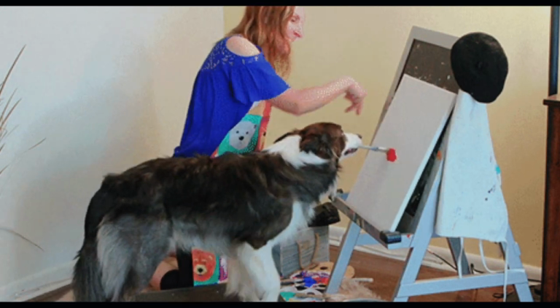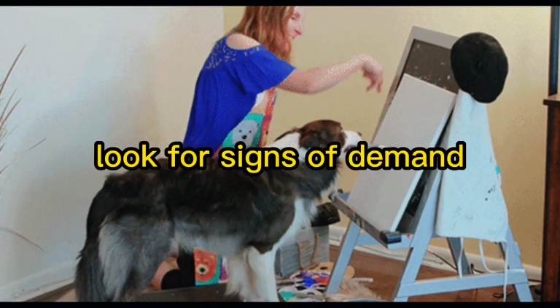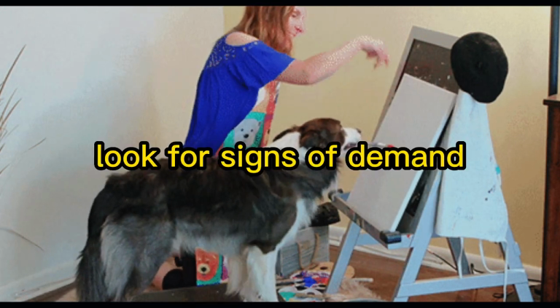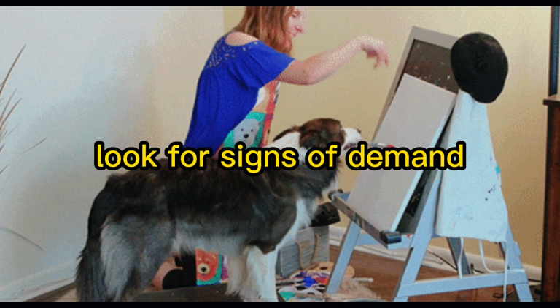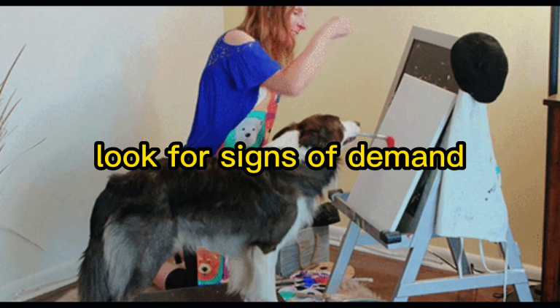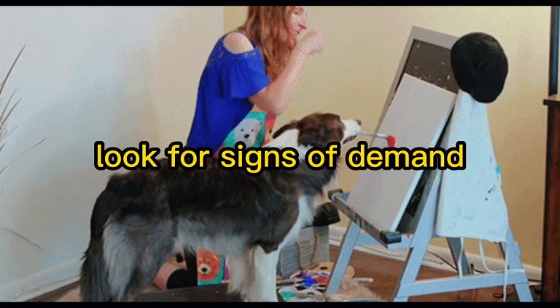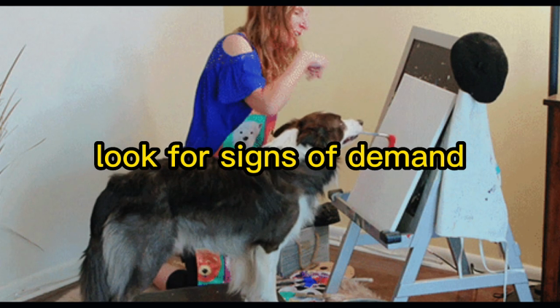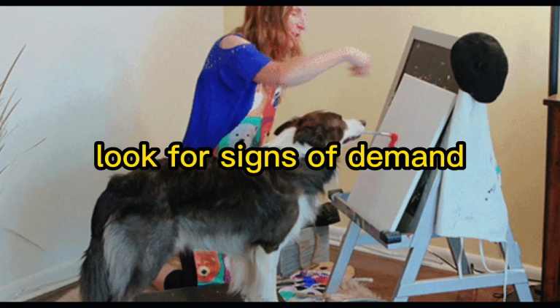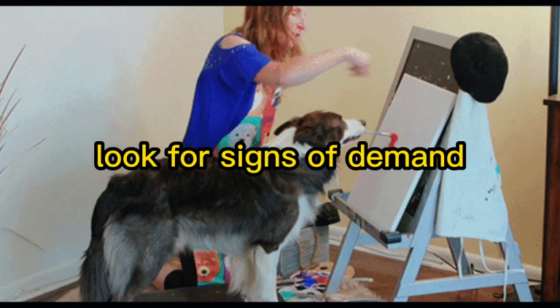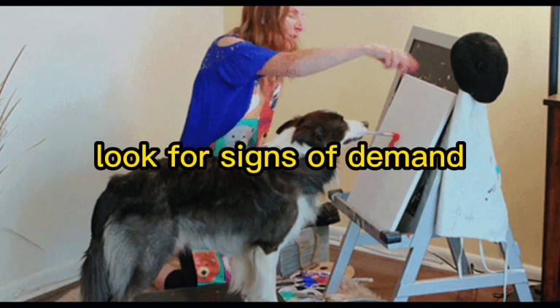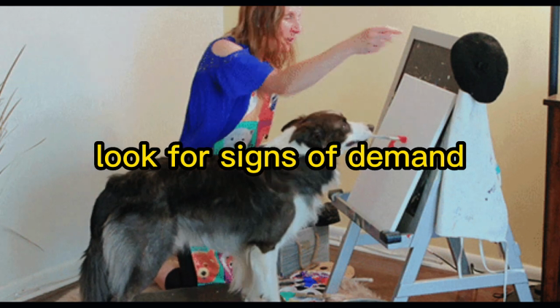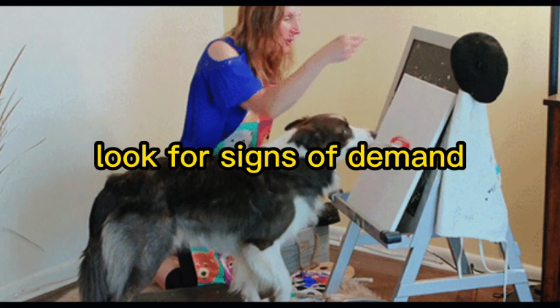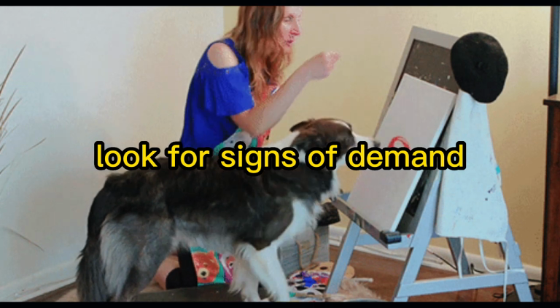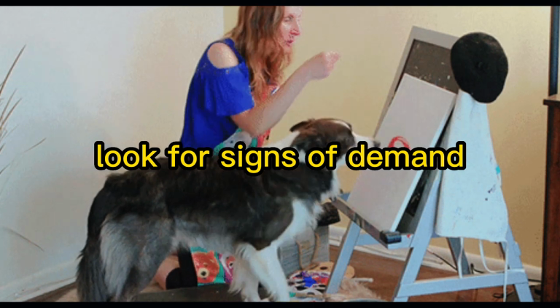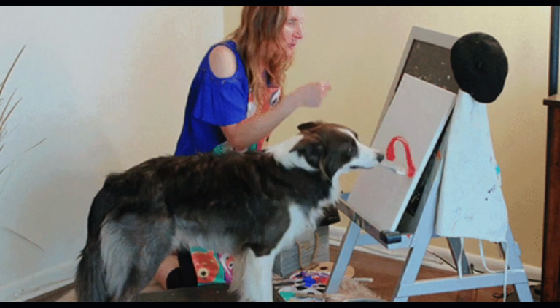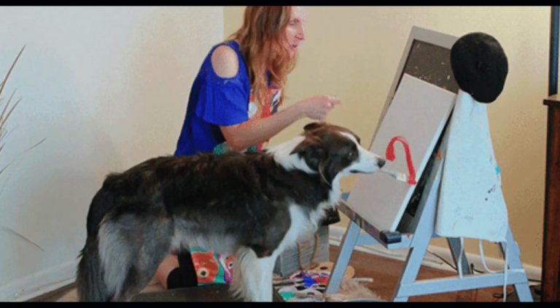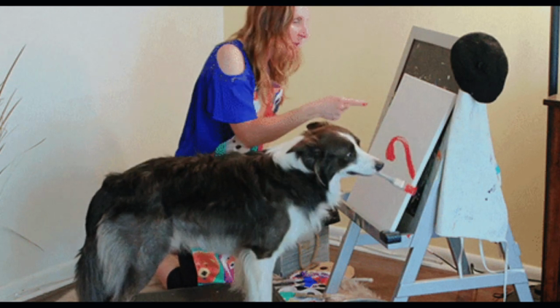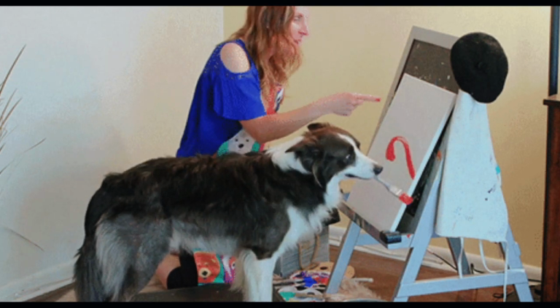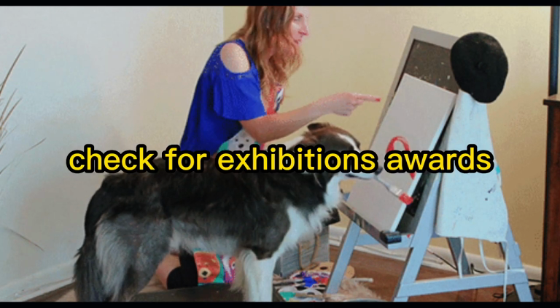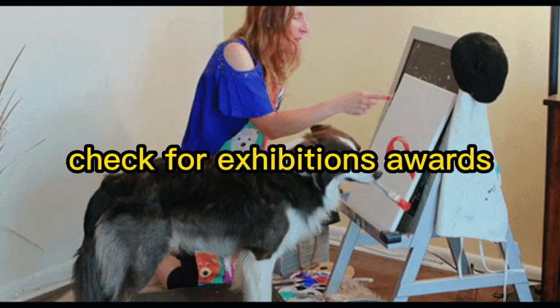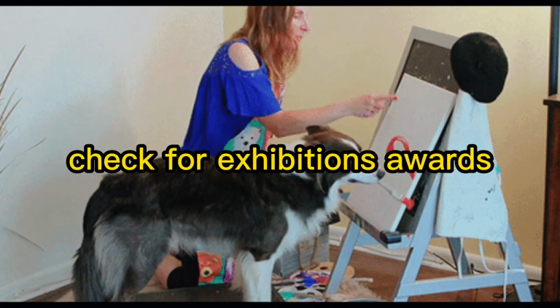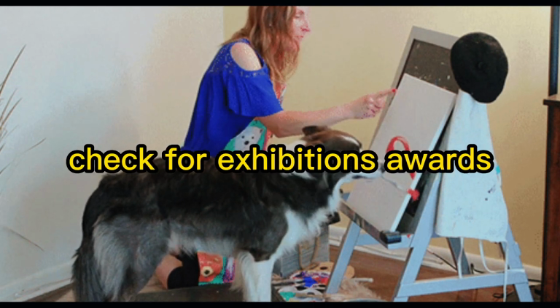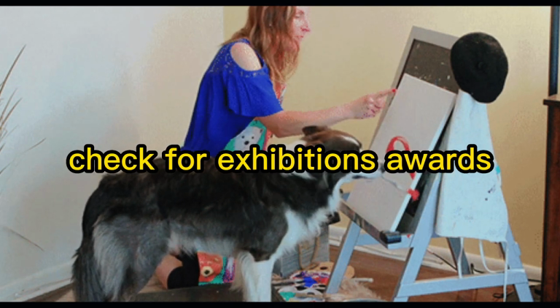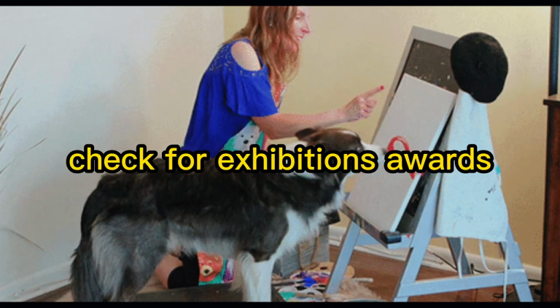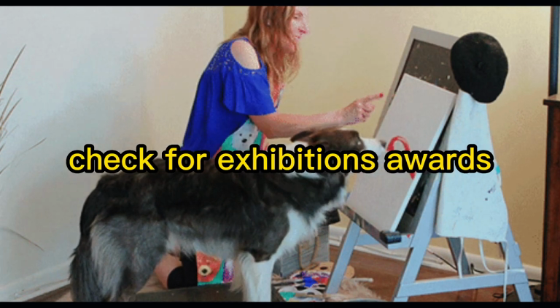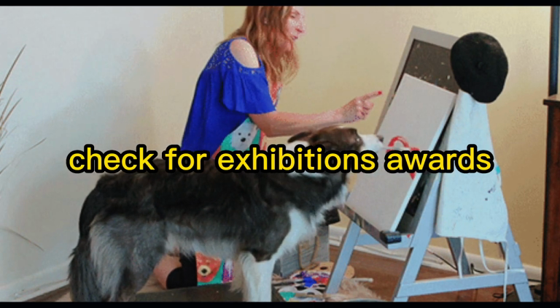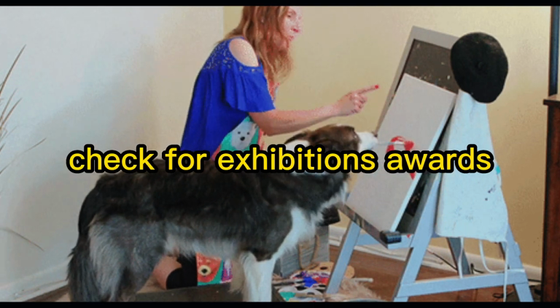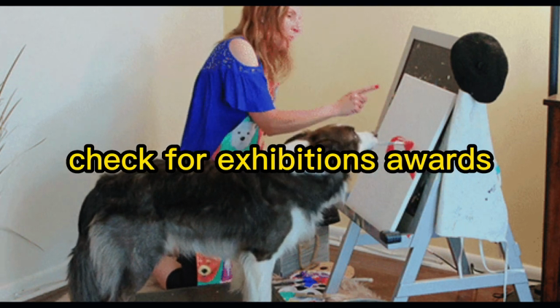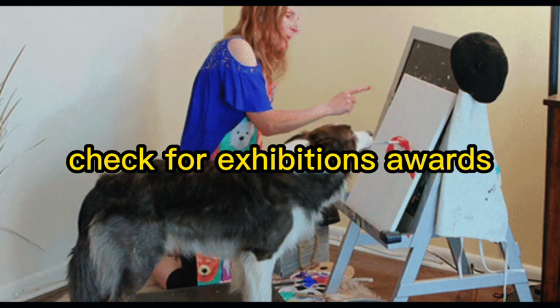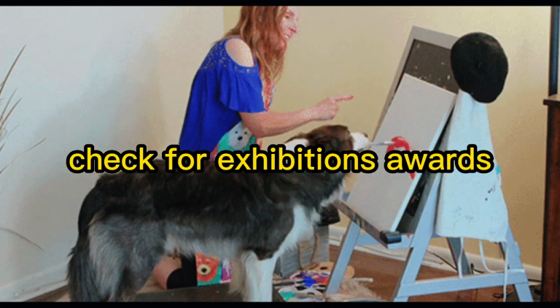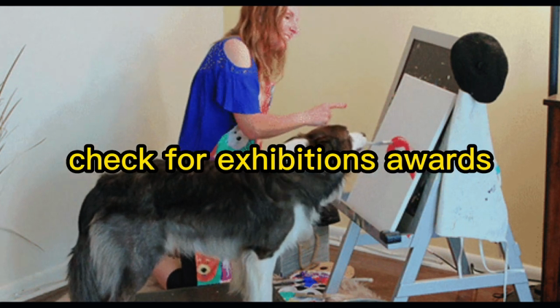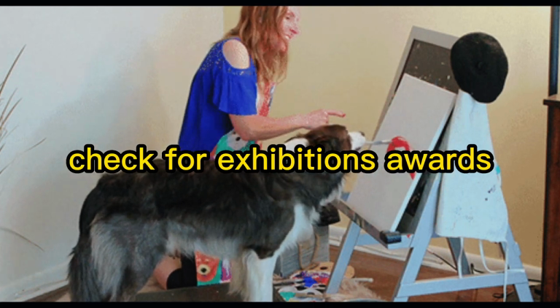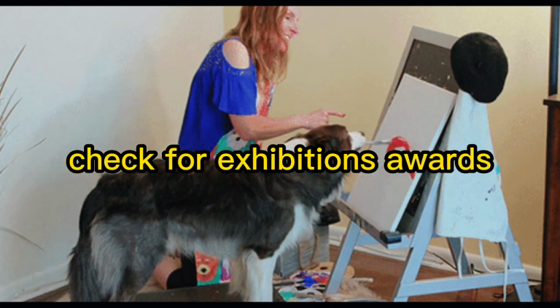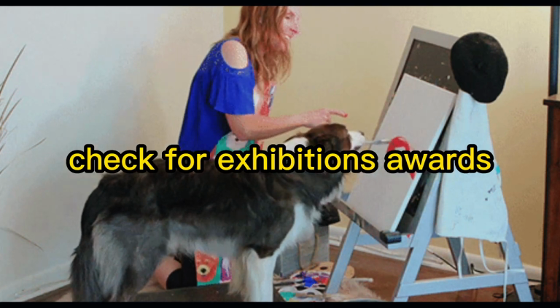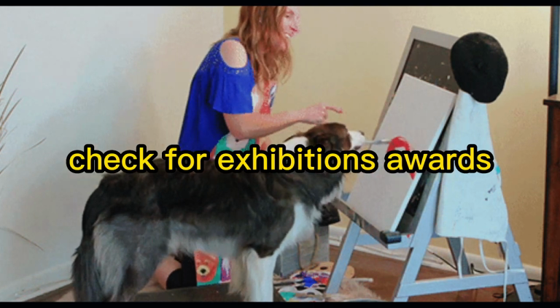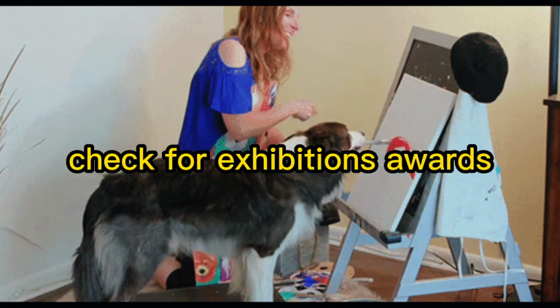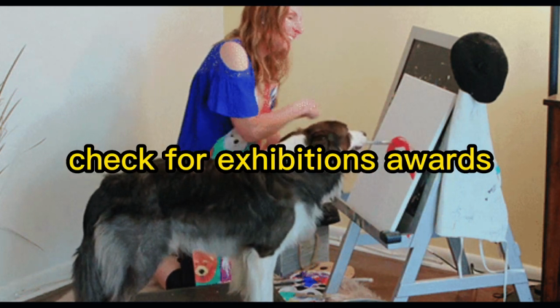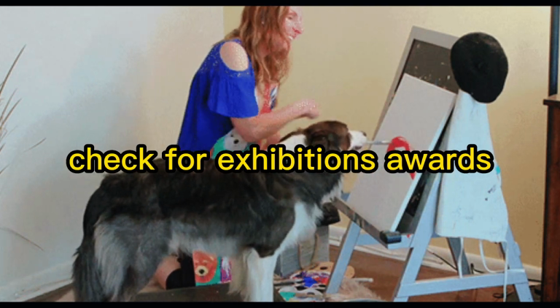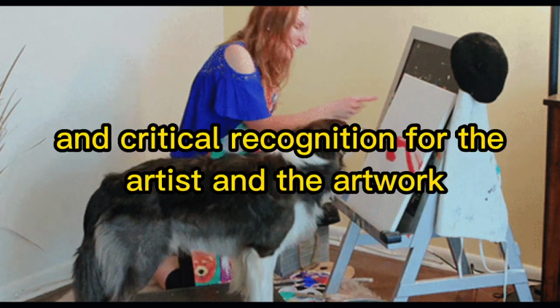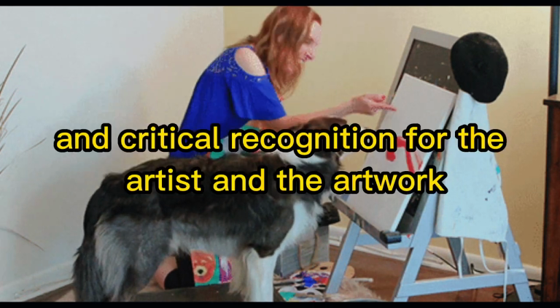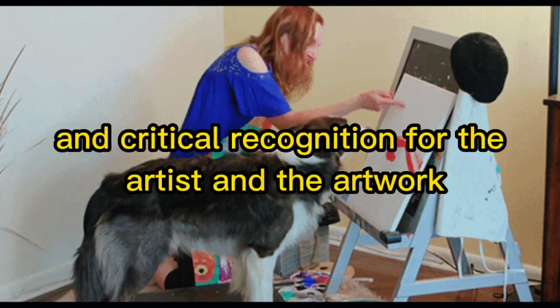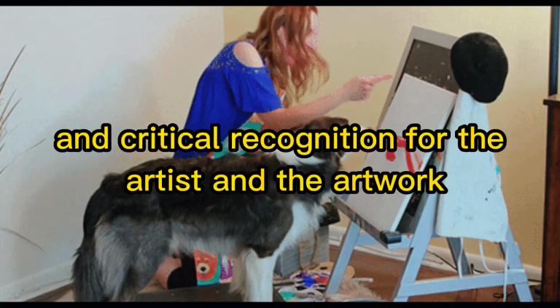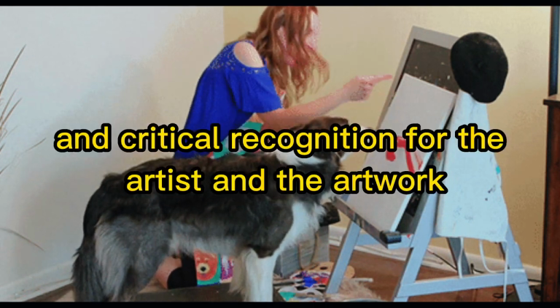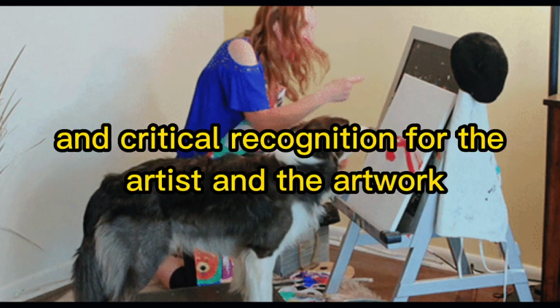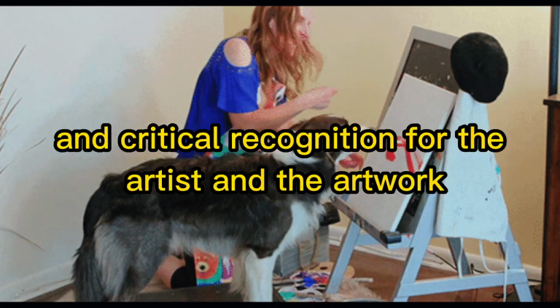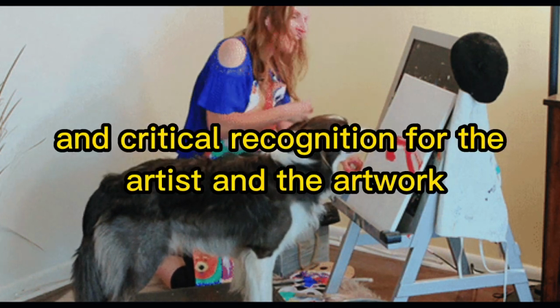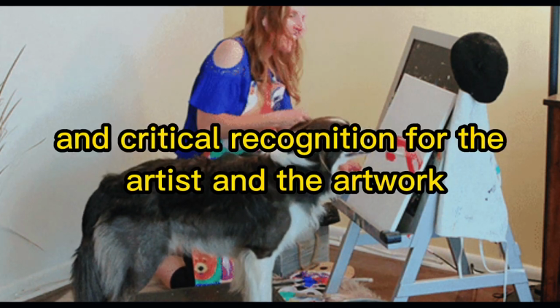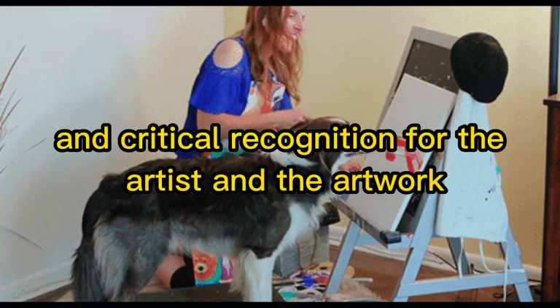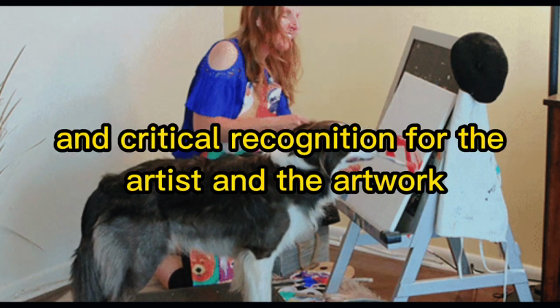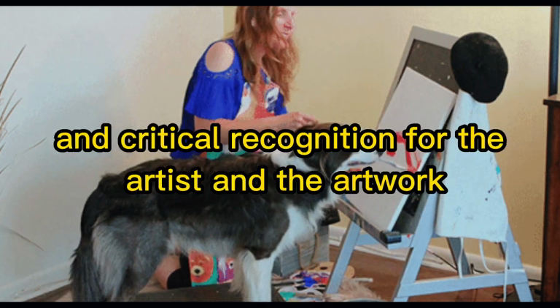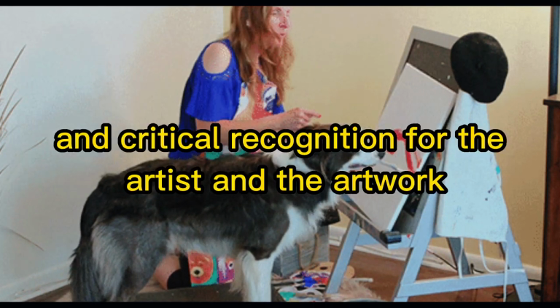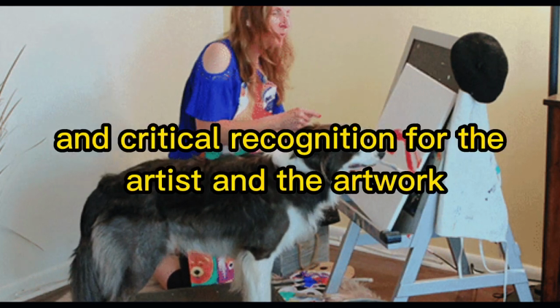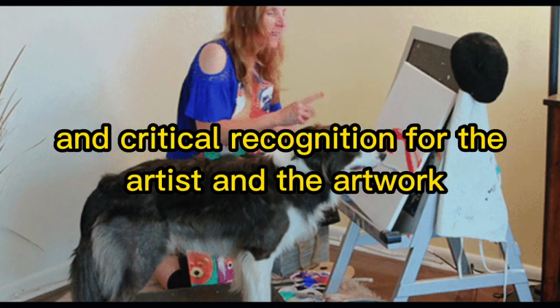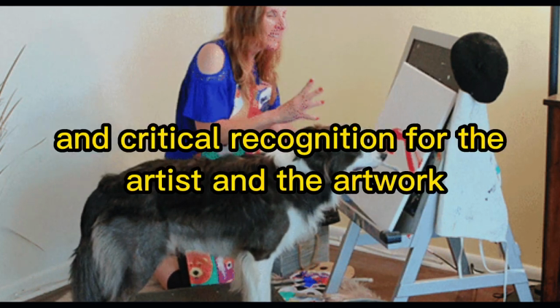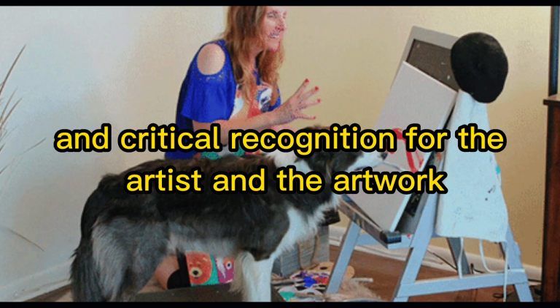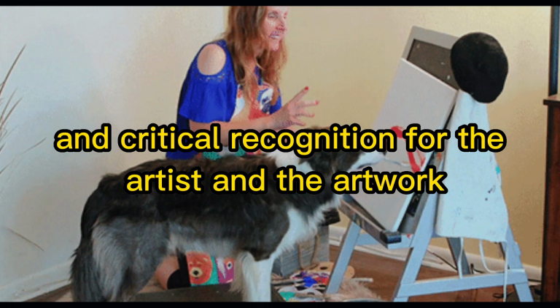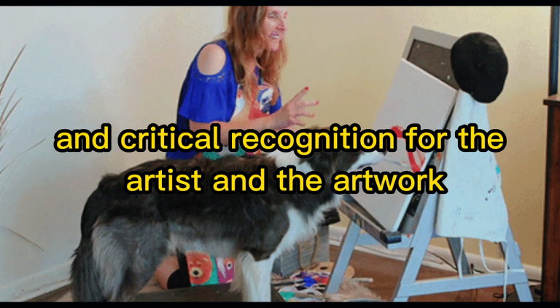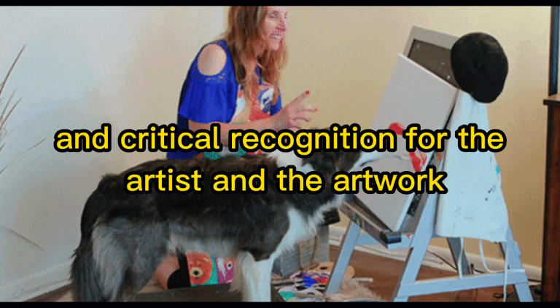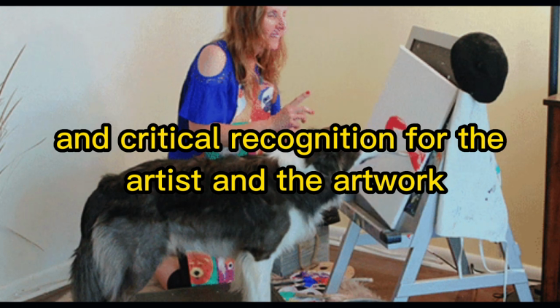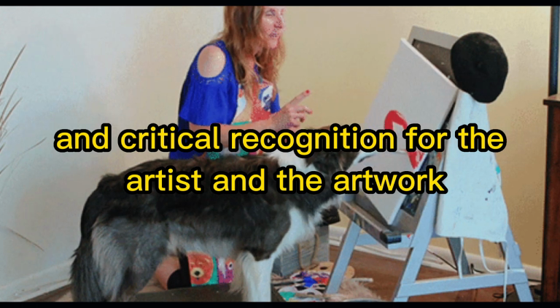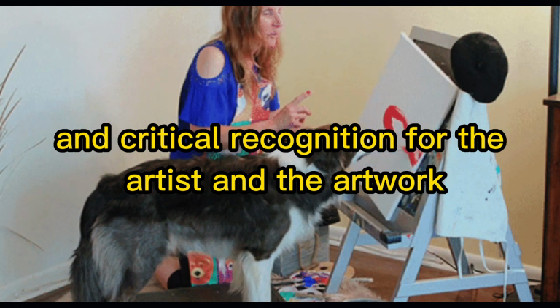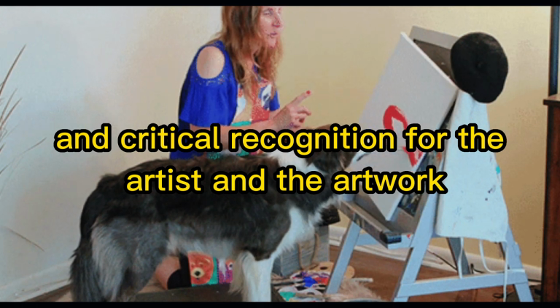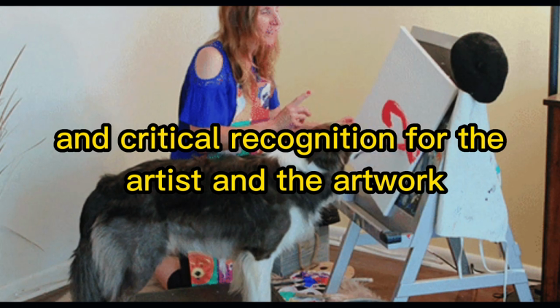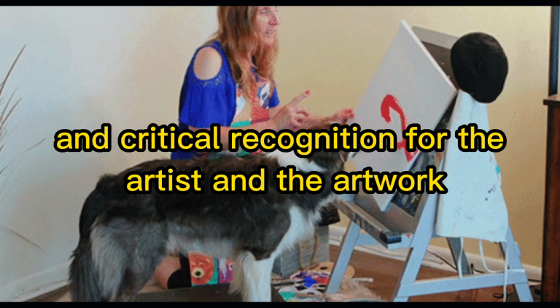Look for signs of demand. Check for exhibitions, awards, and critical recognition for both the artist and the artwork.